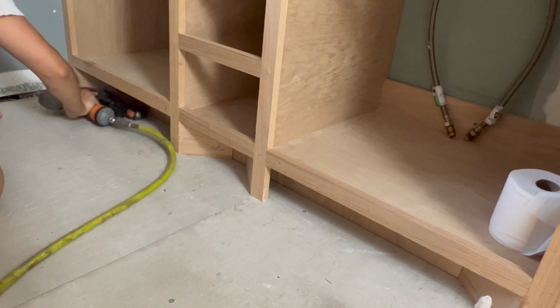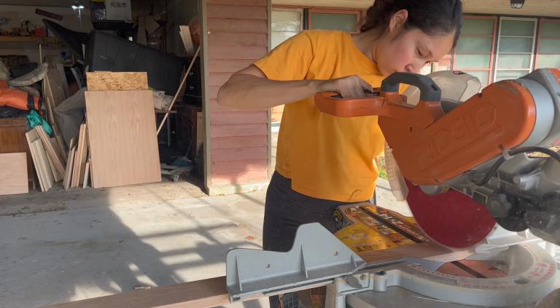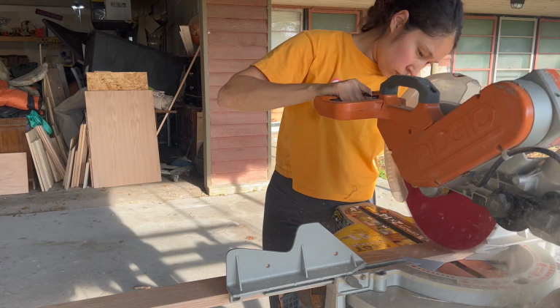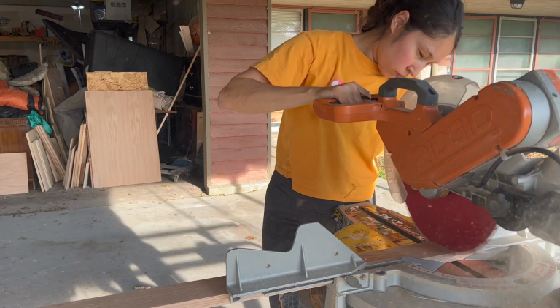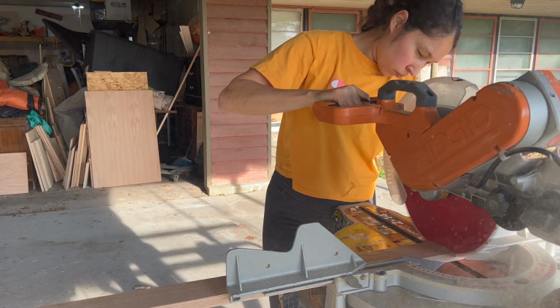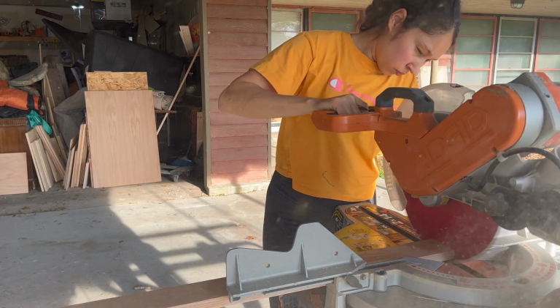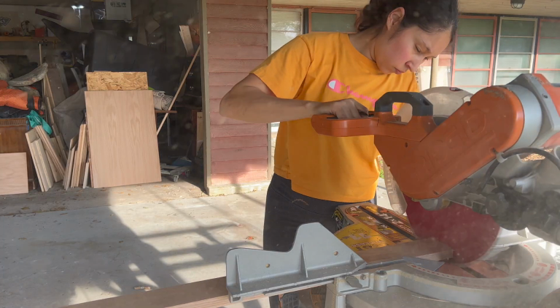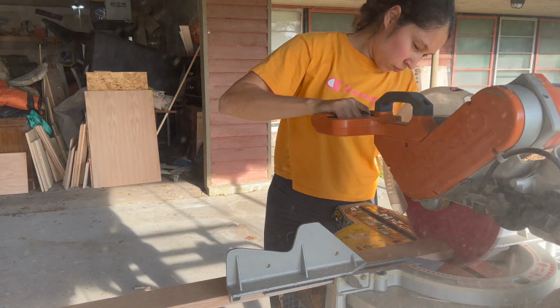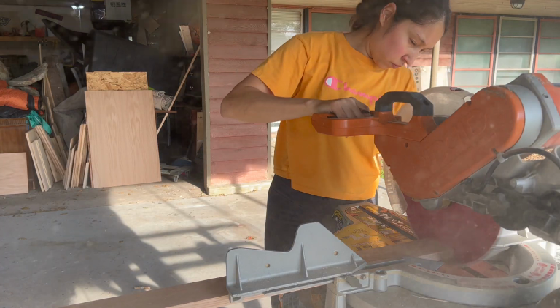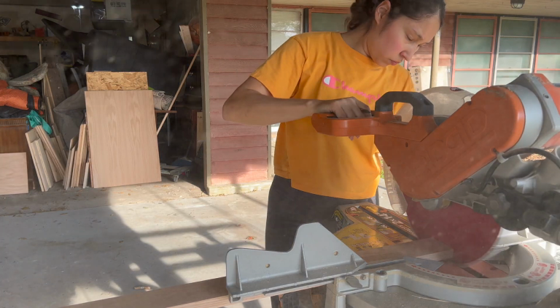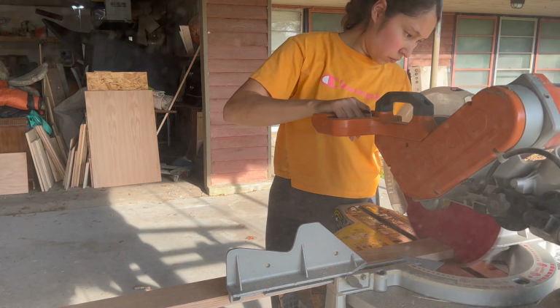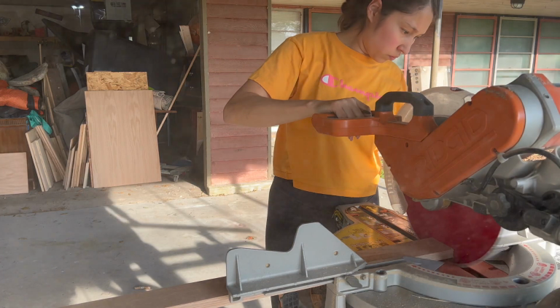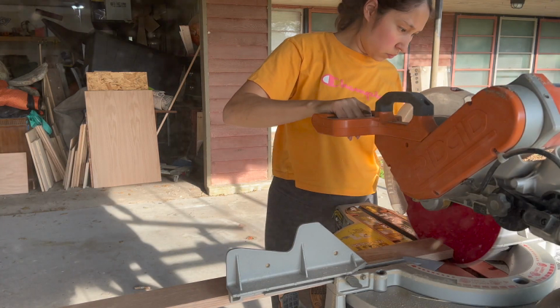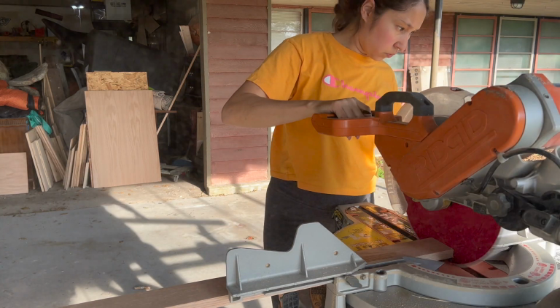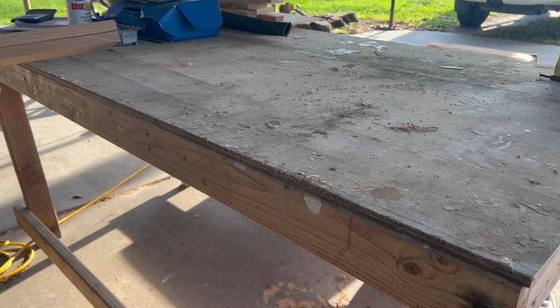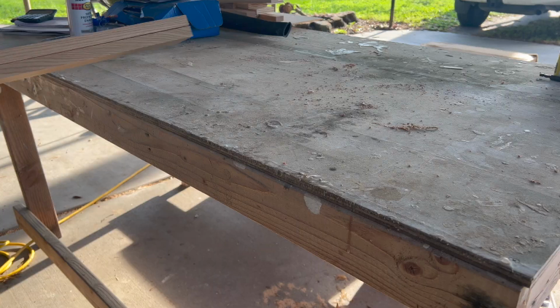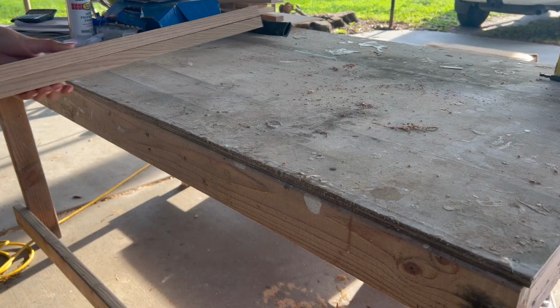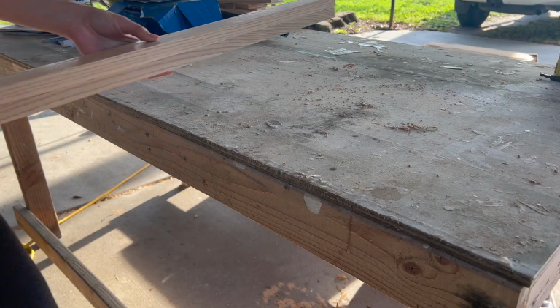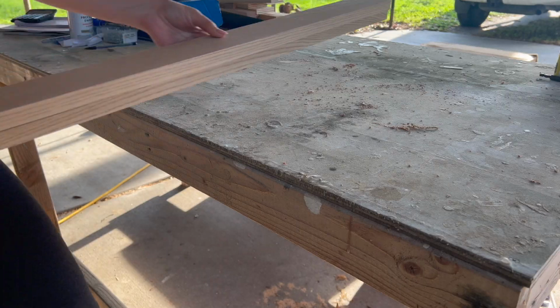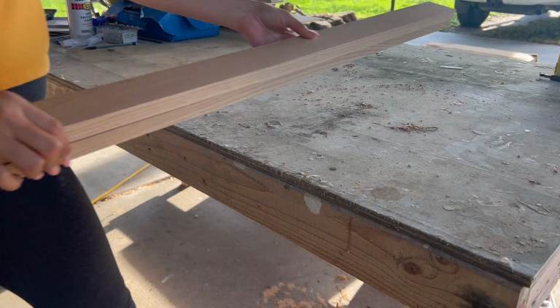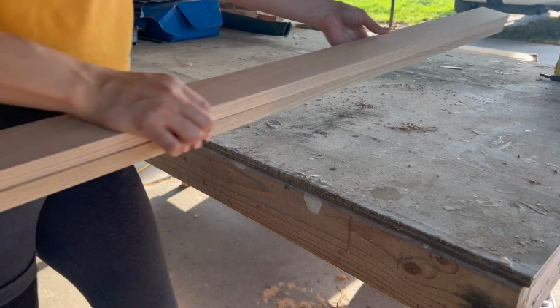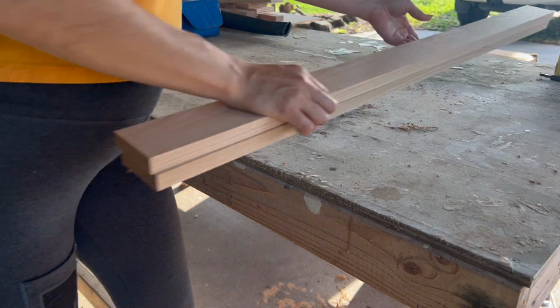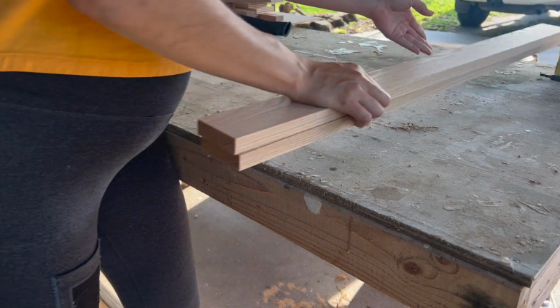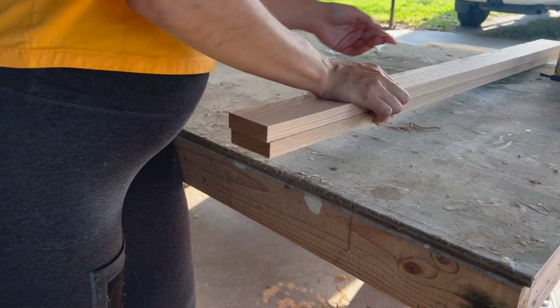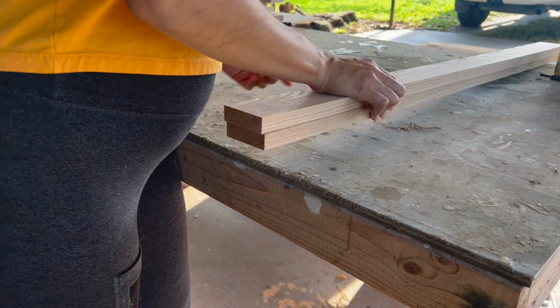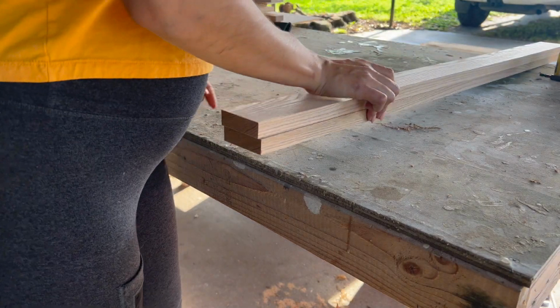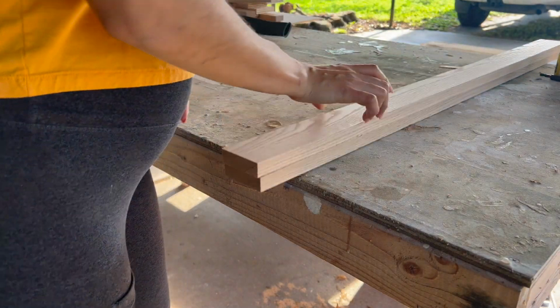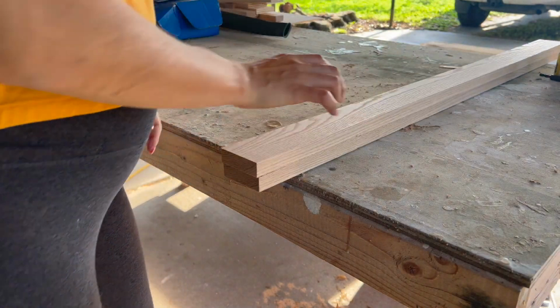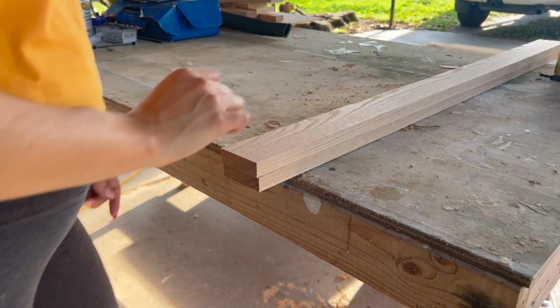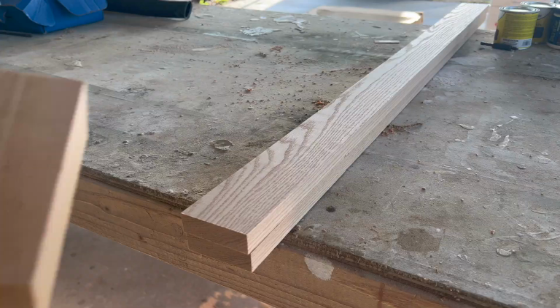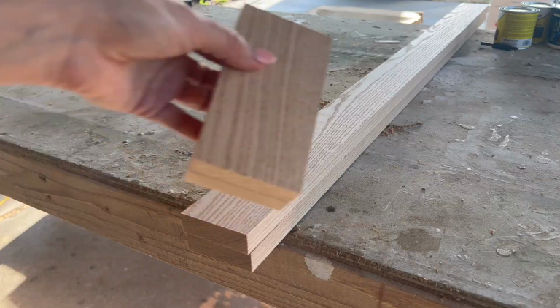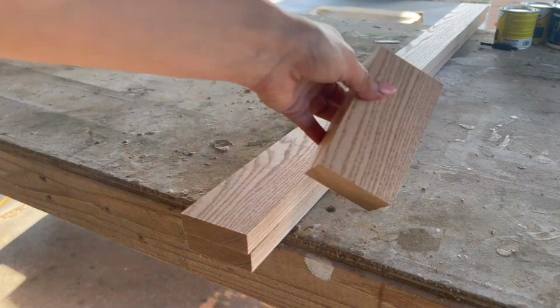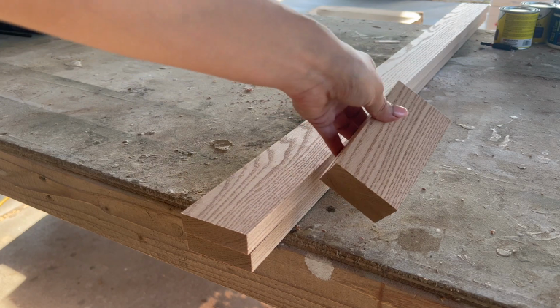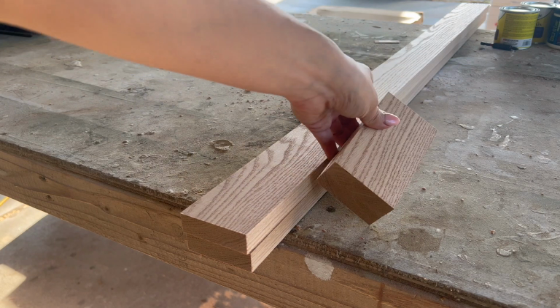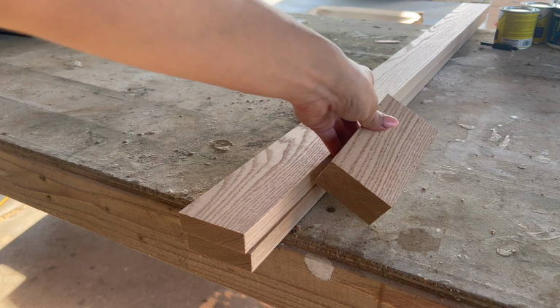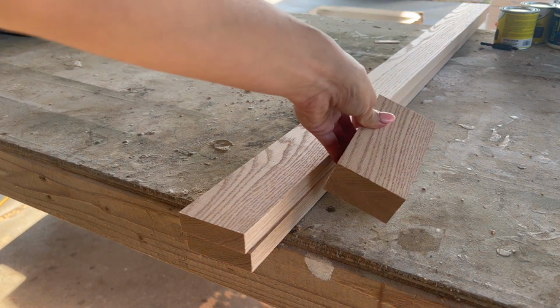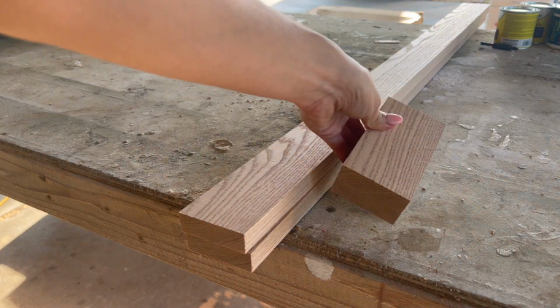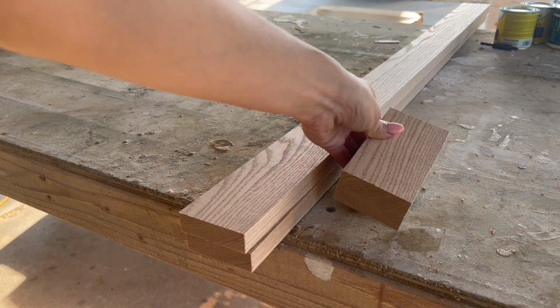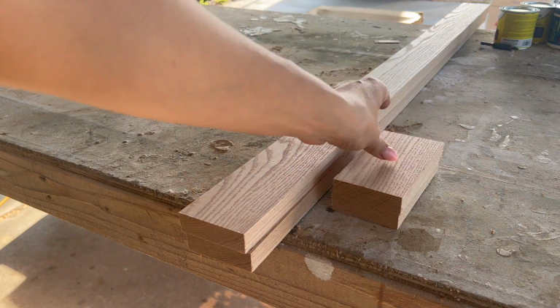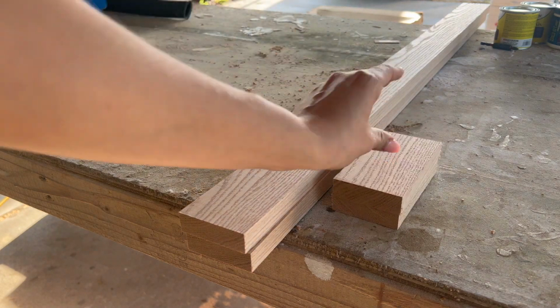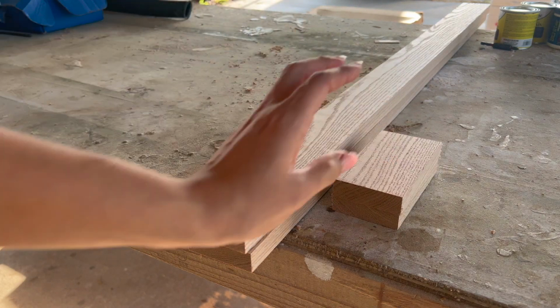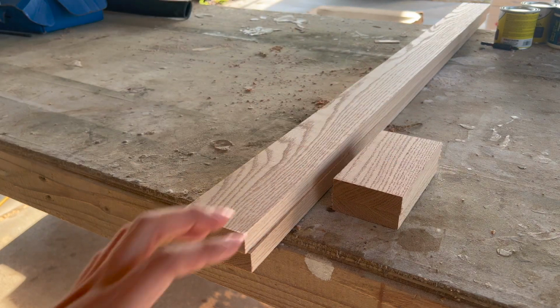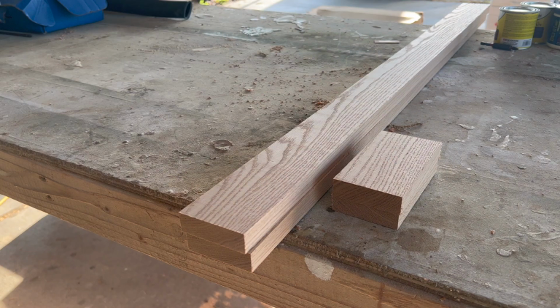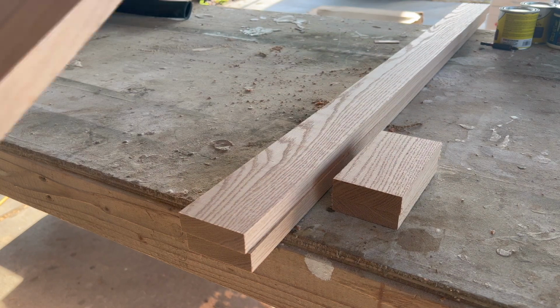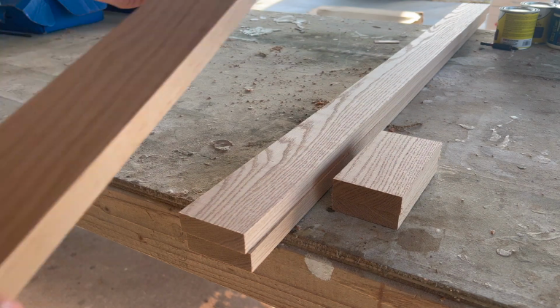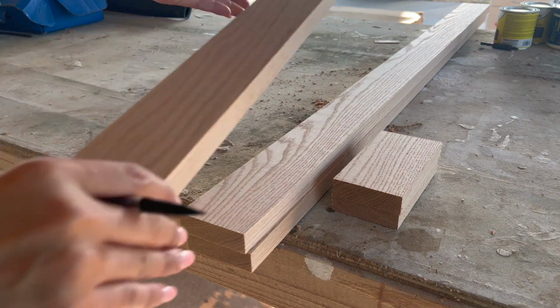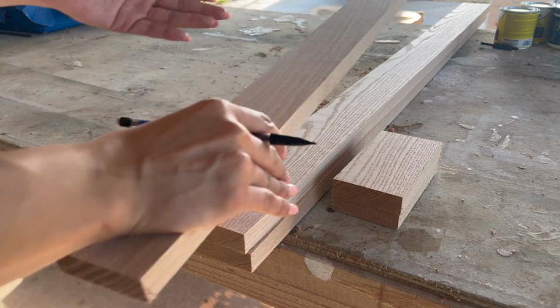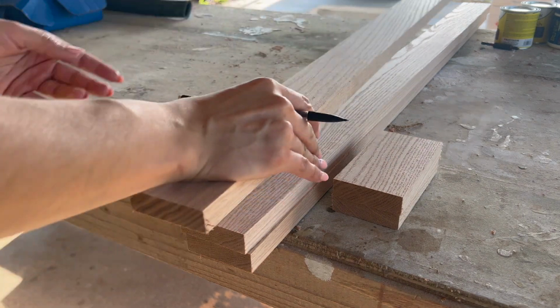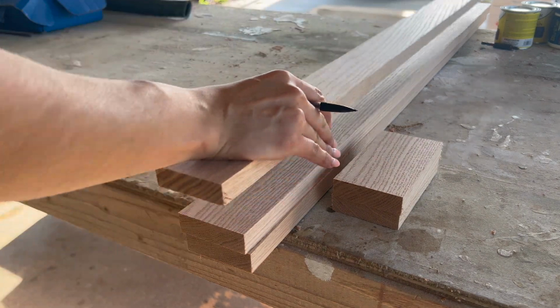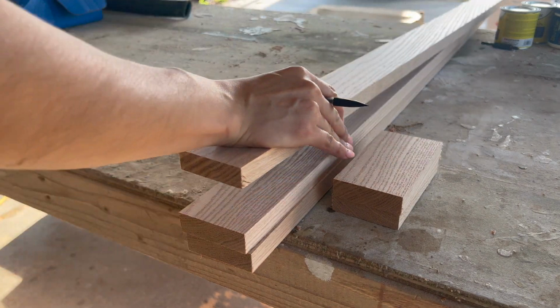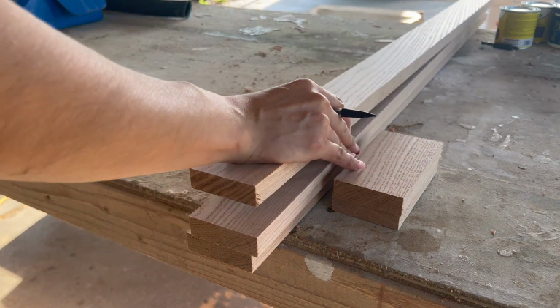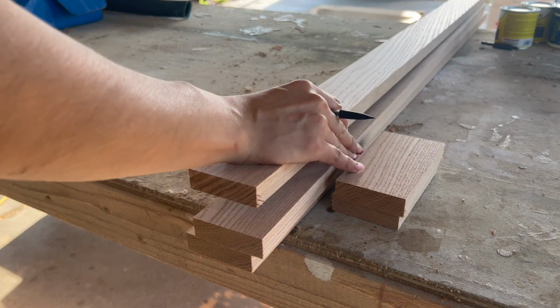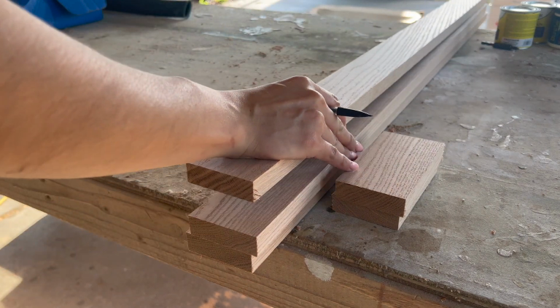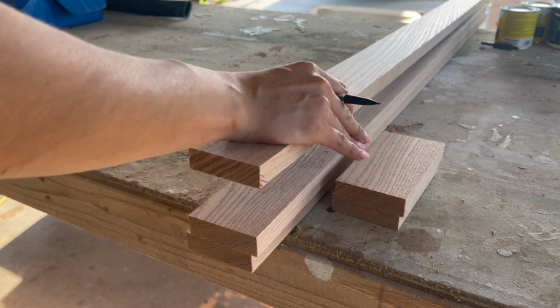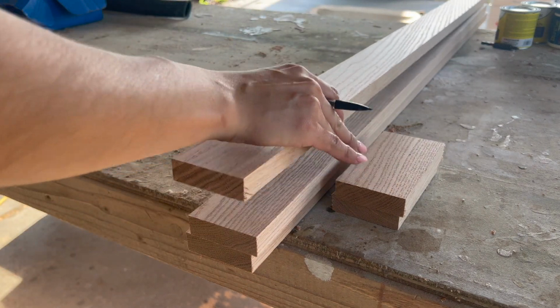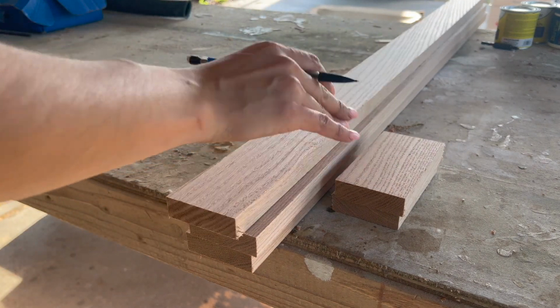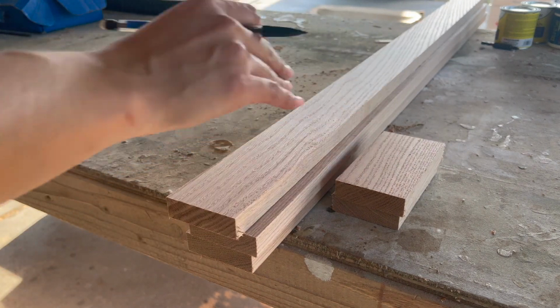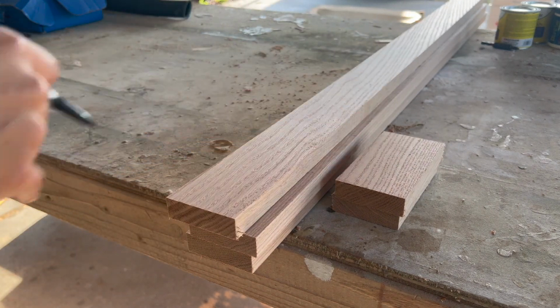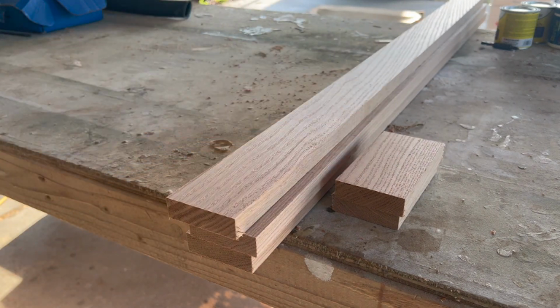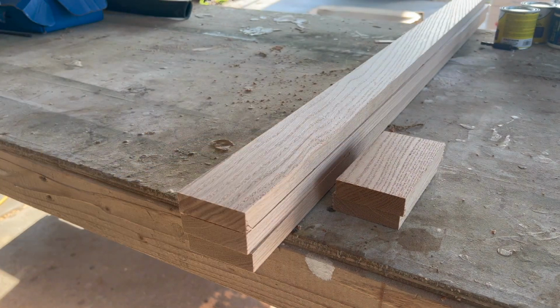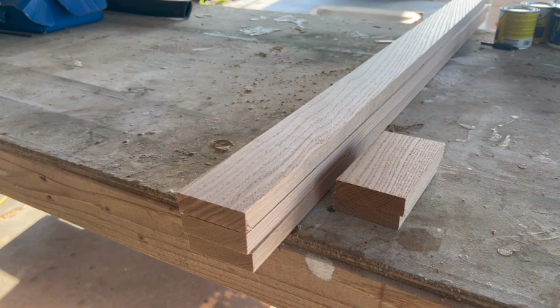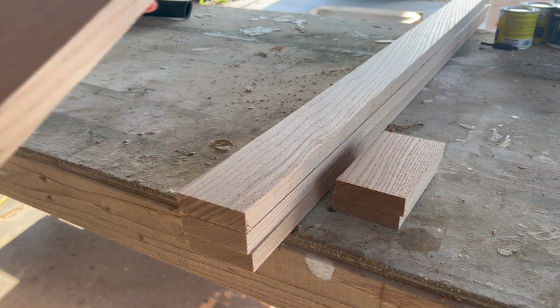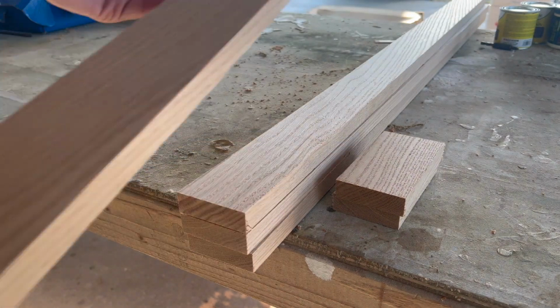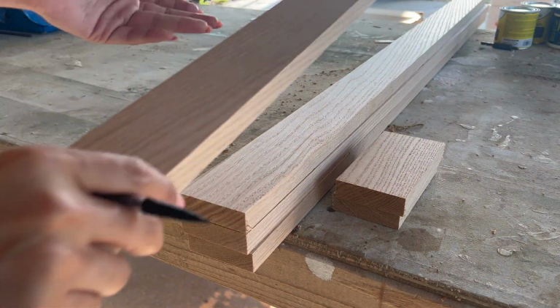Next it was time to start tackling the building of the doors. This is probably the most amount of doors I've ever built at one time, so I had a lot of boards to cut to size.